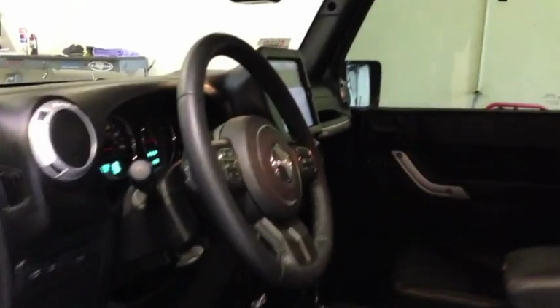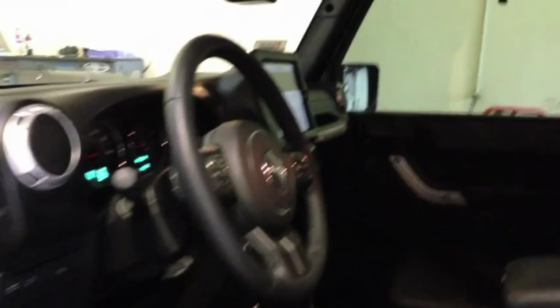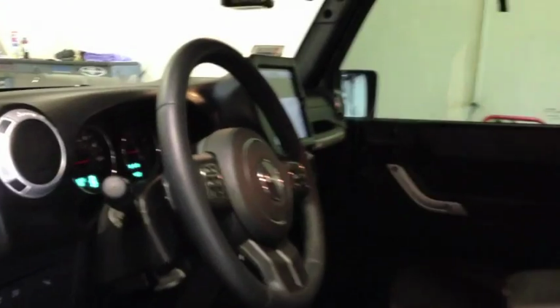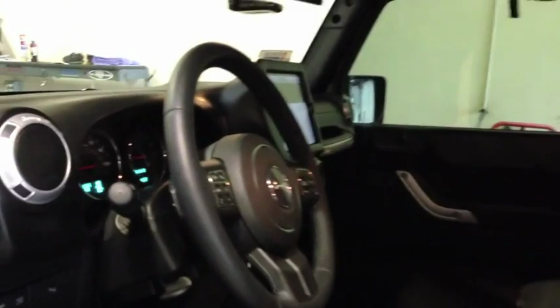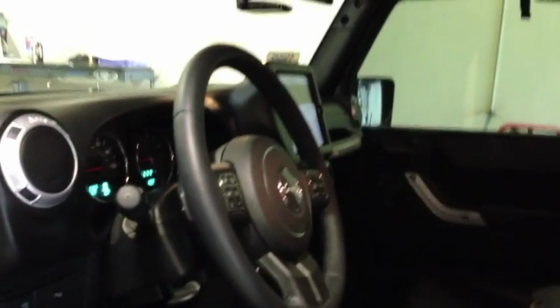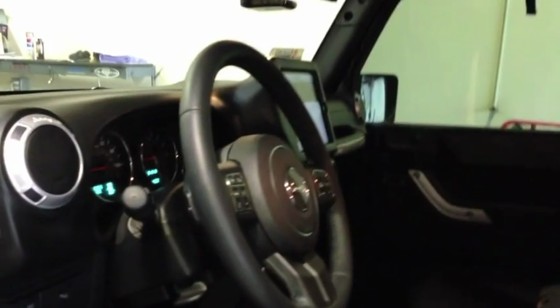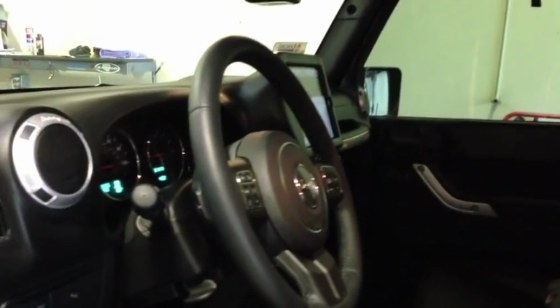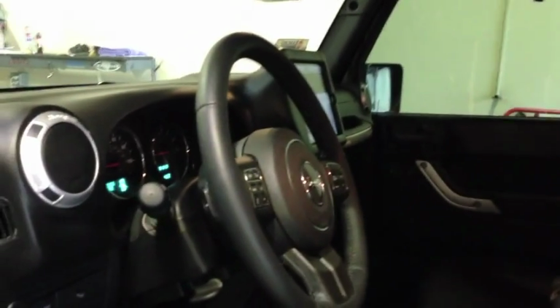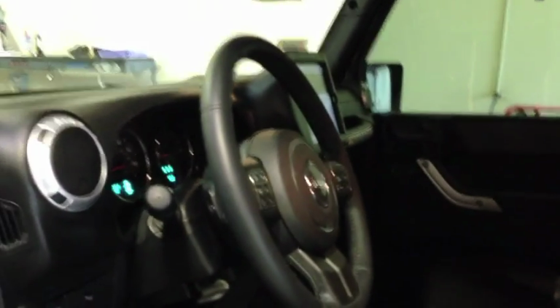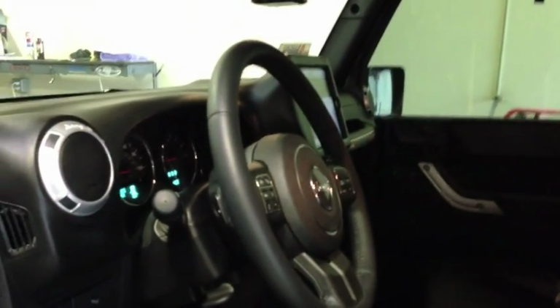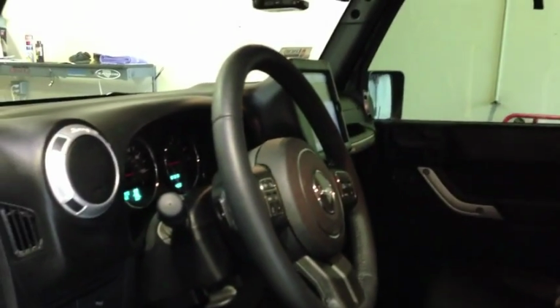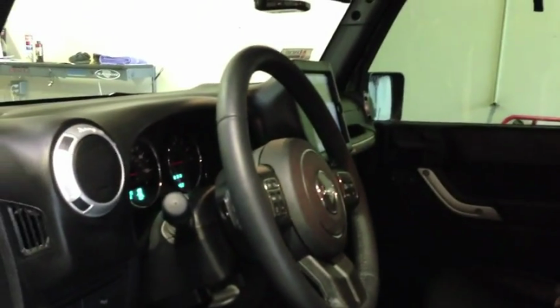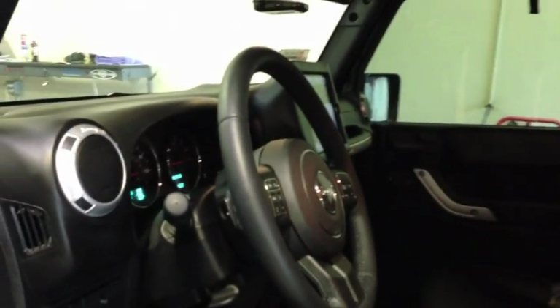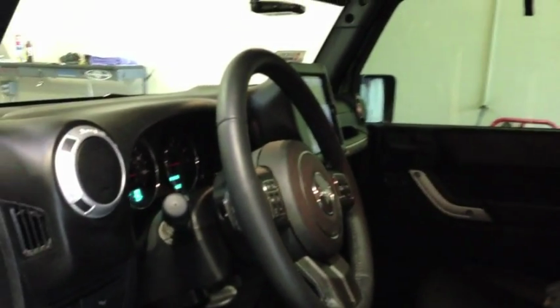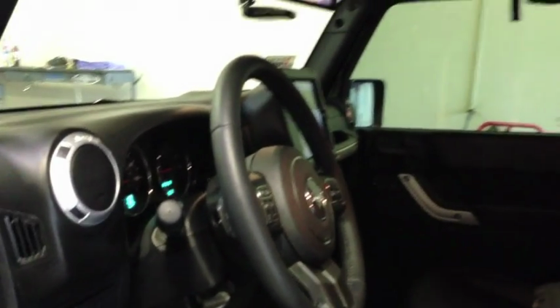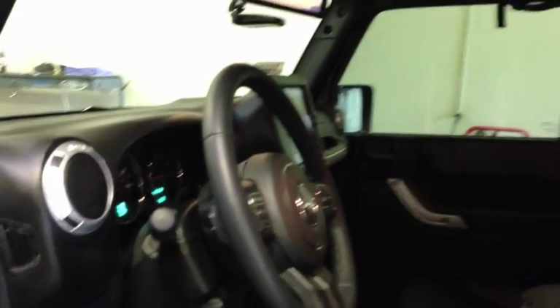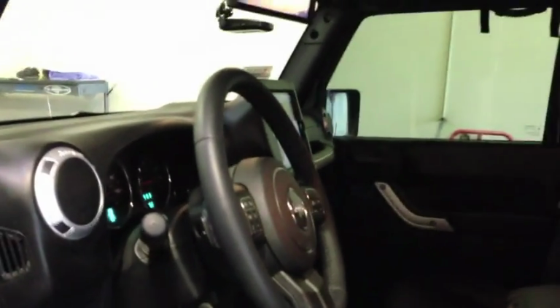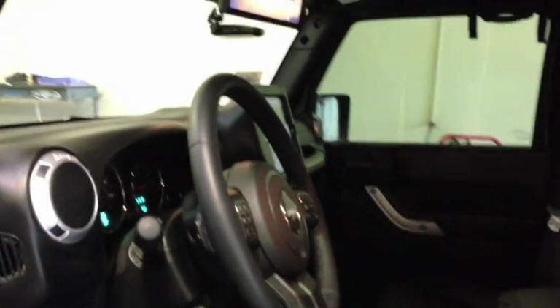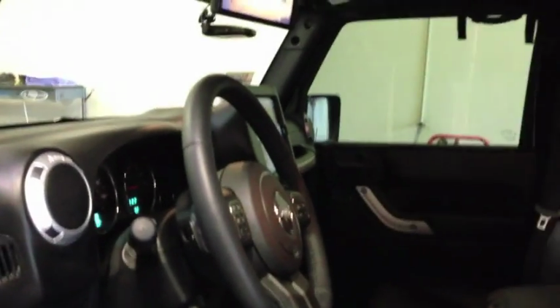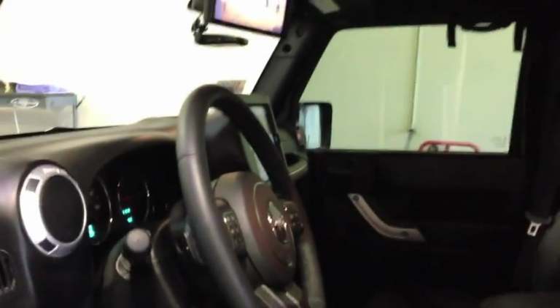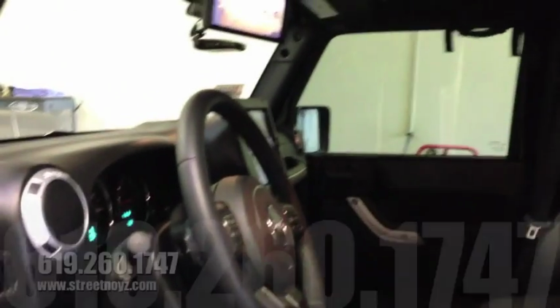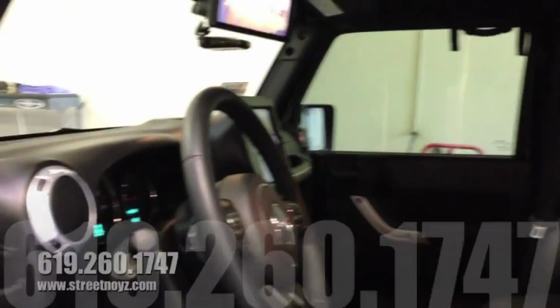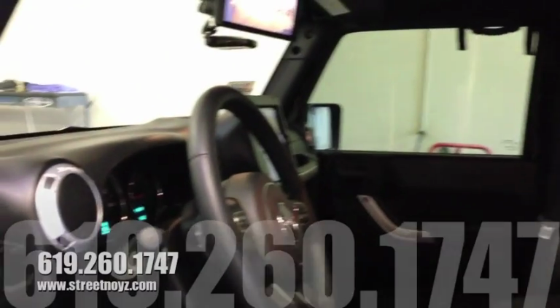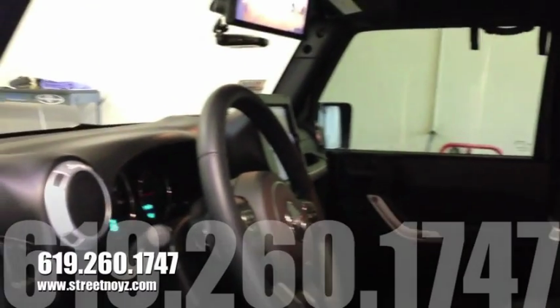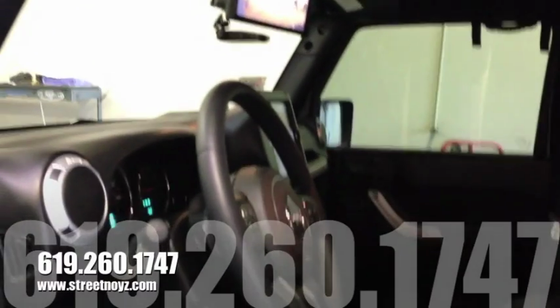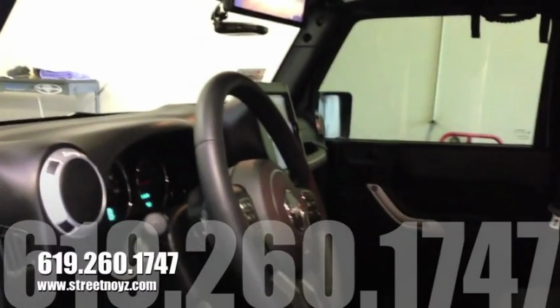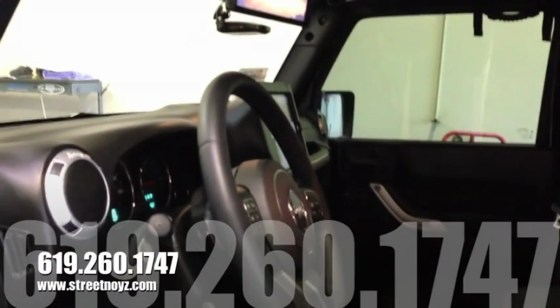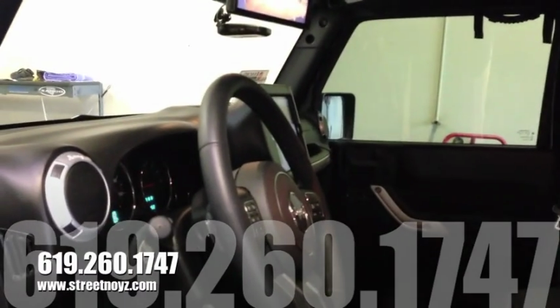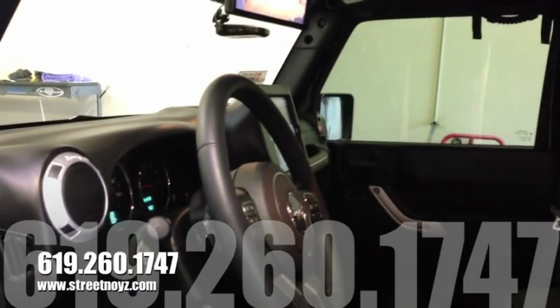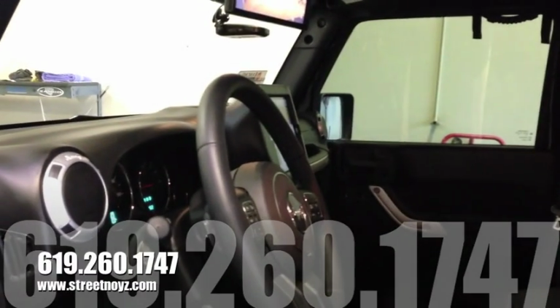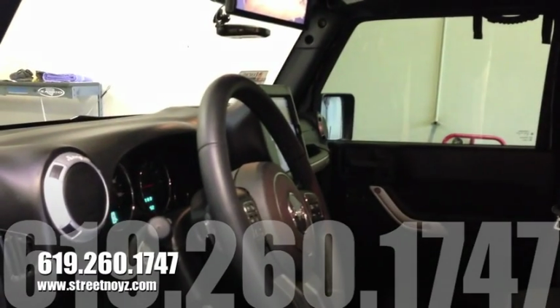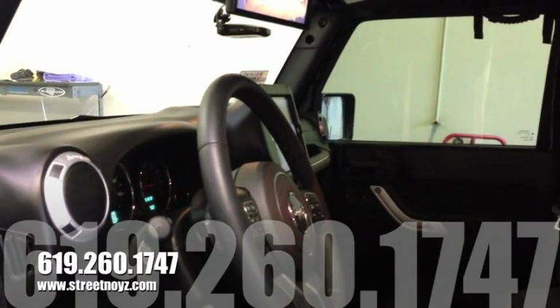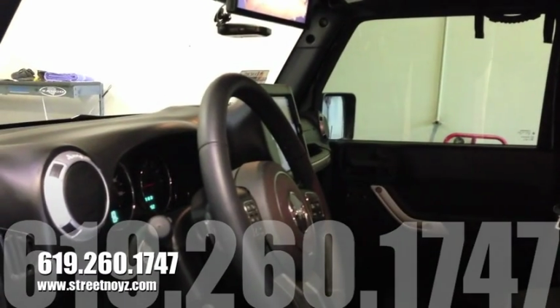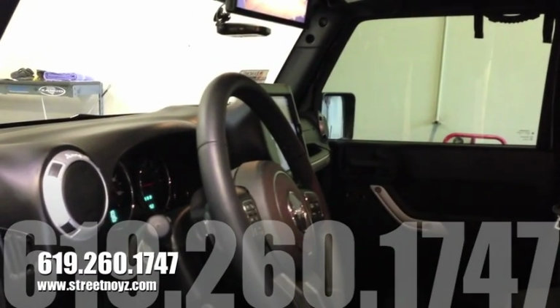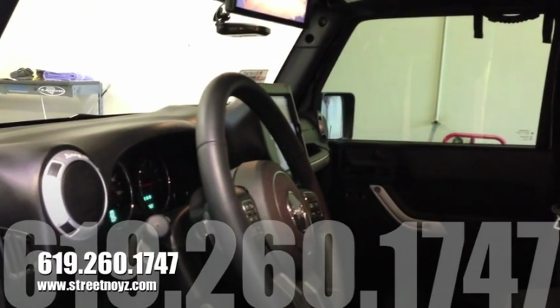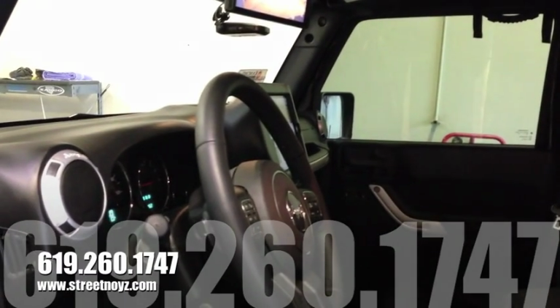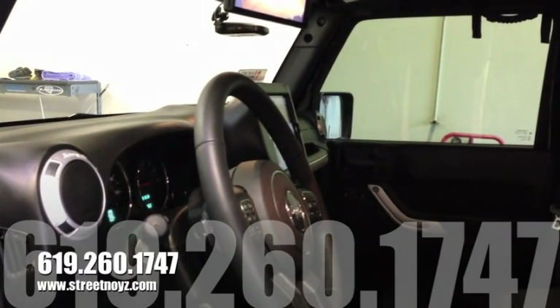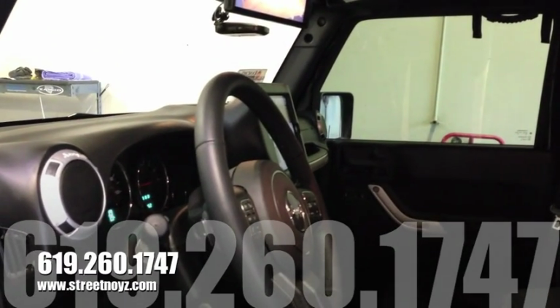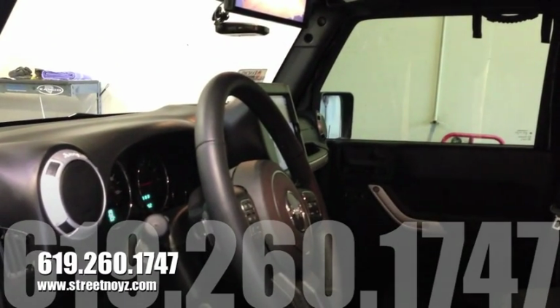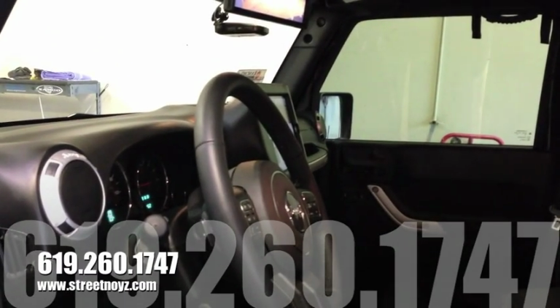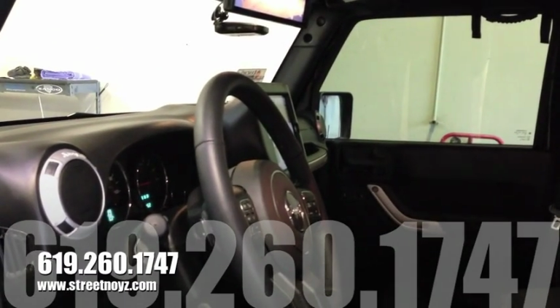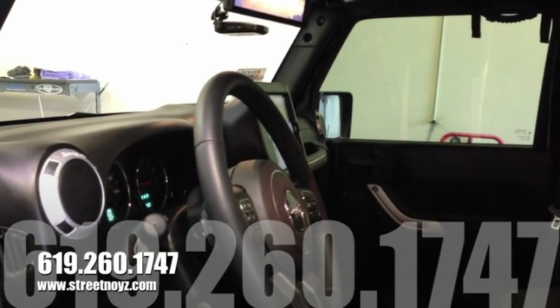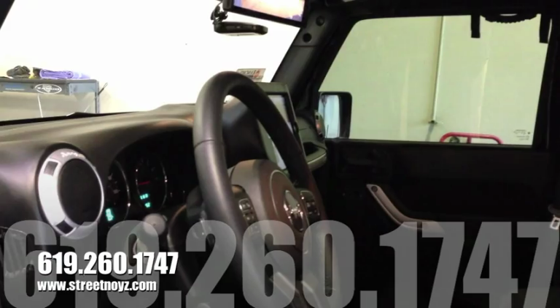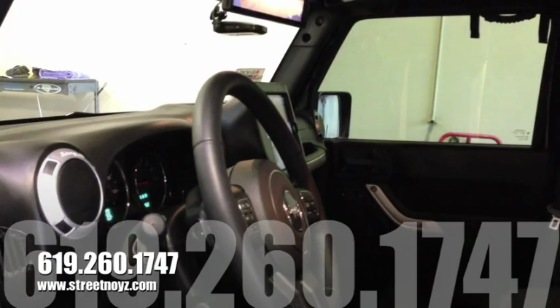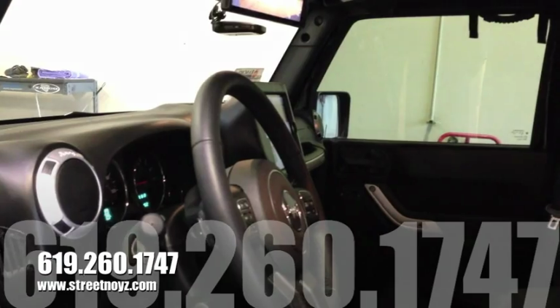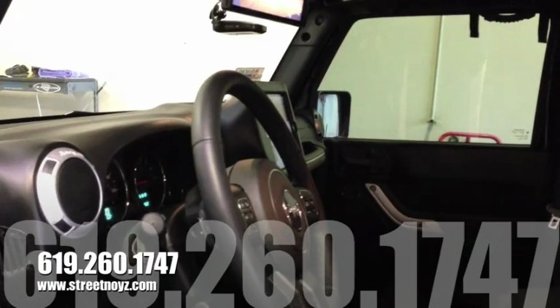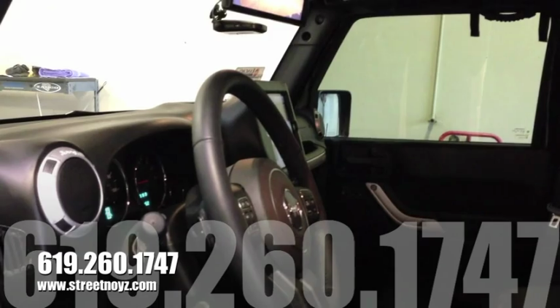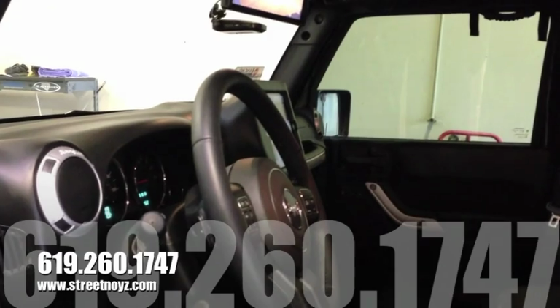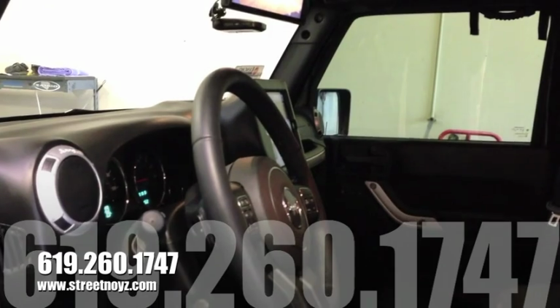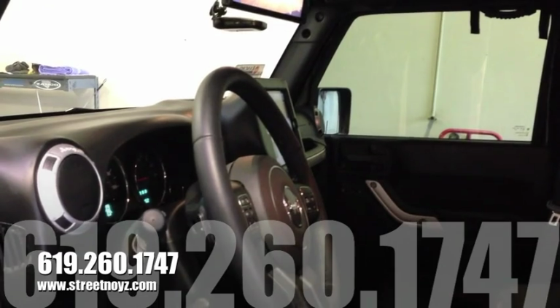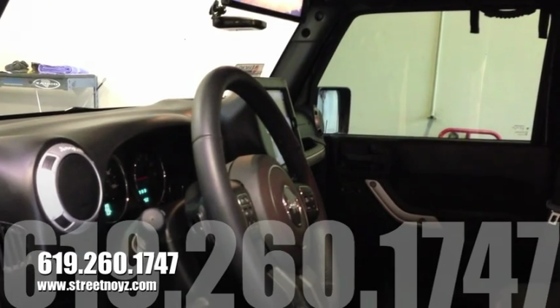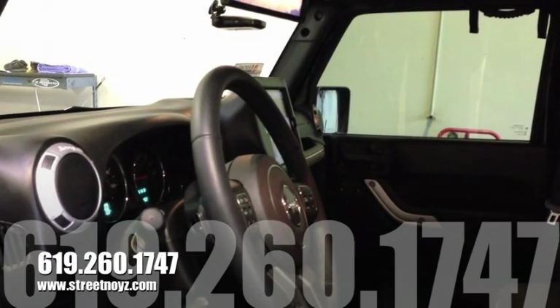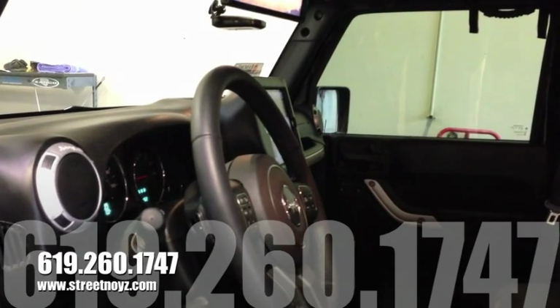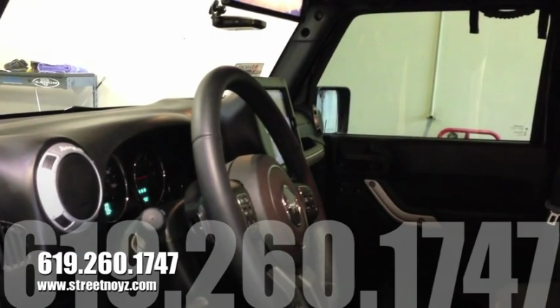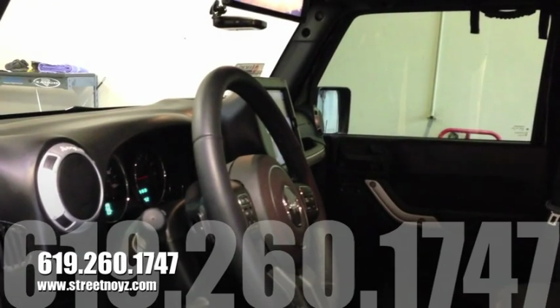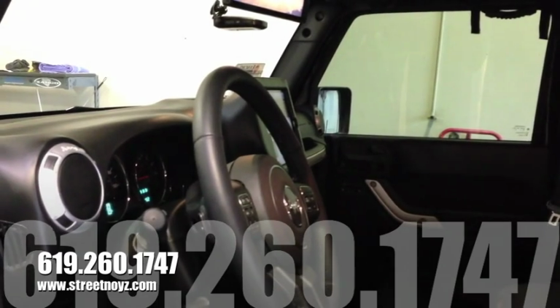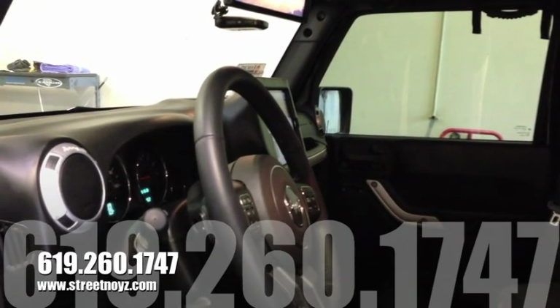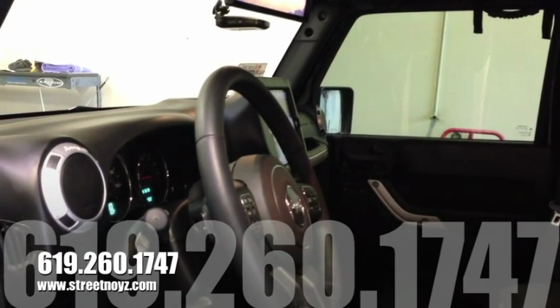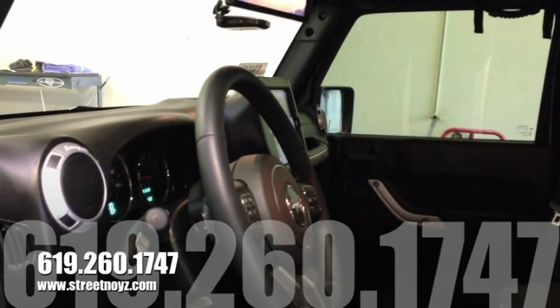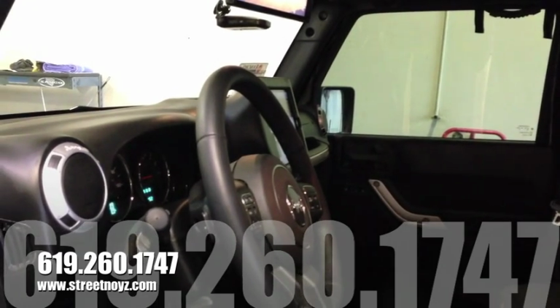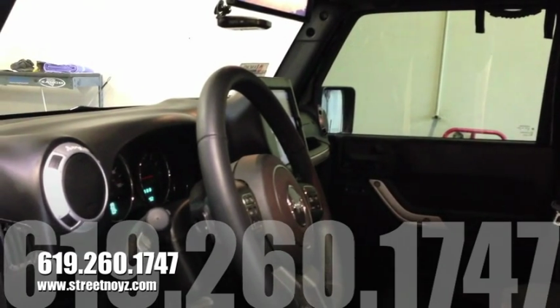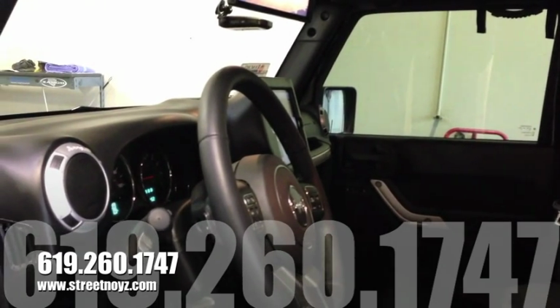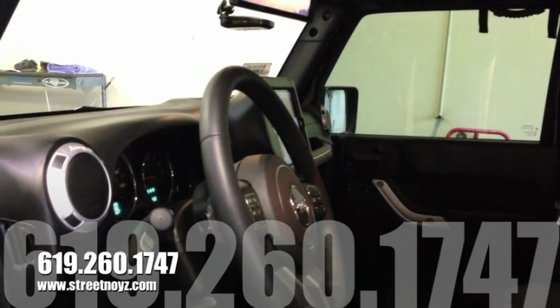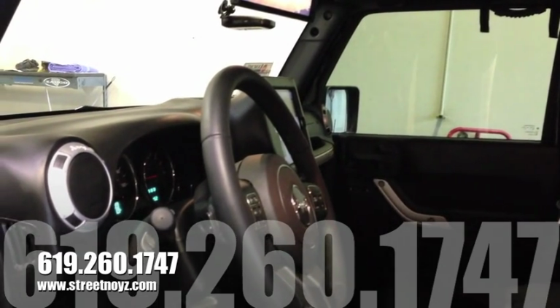This is Skip Fitch from Street Noise Customs. Come down with your Jeep Wrangler 4-door and let us upgrade your sound system.